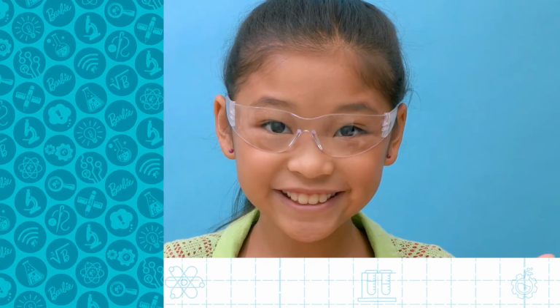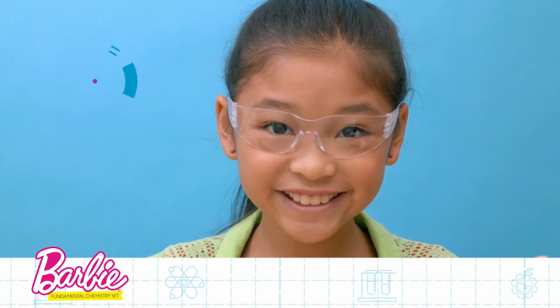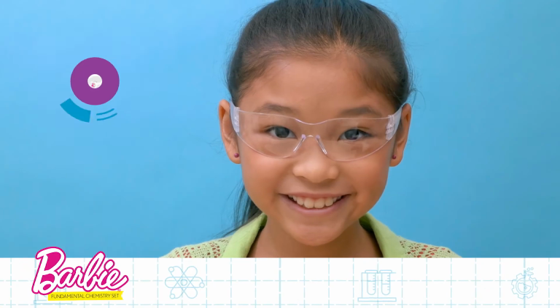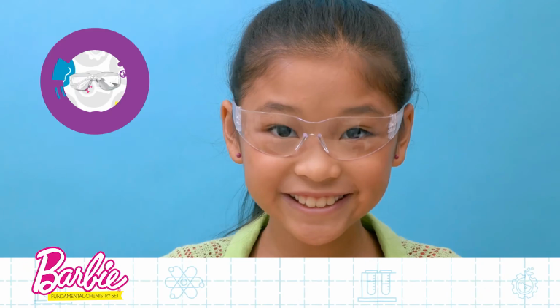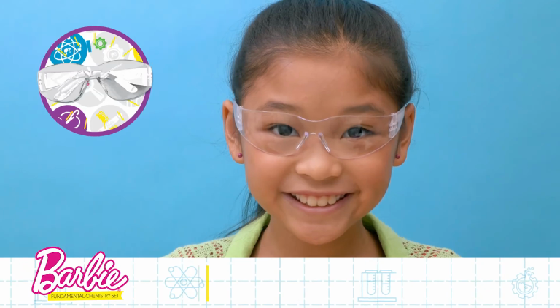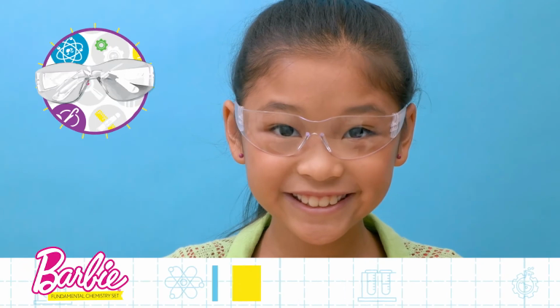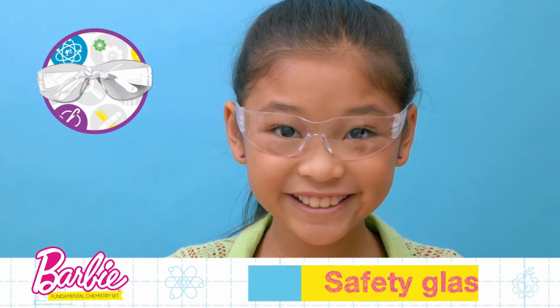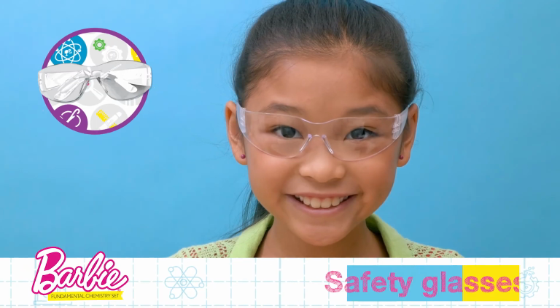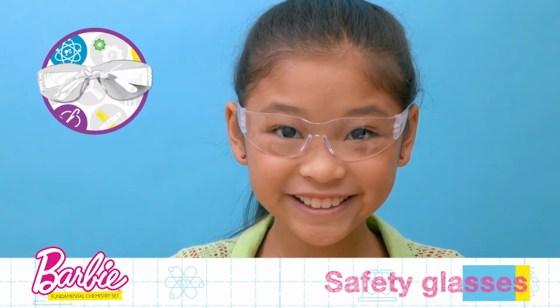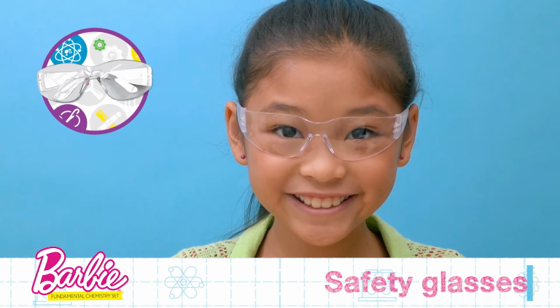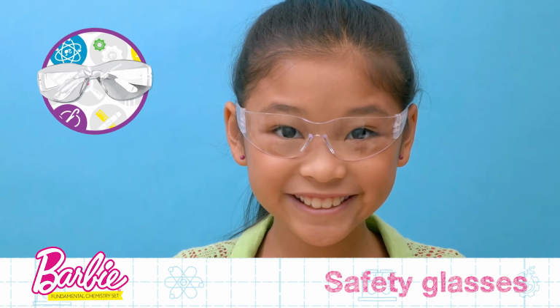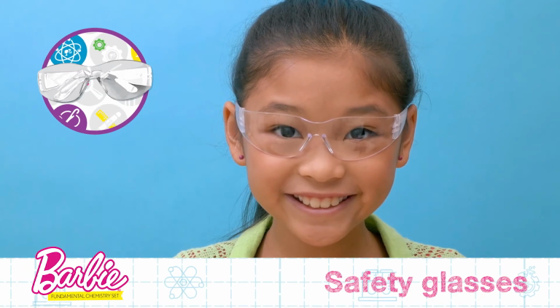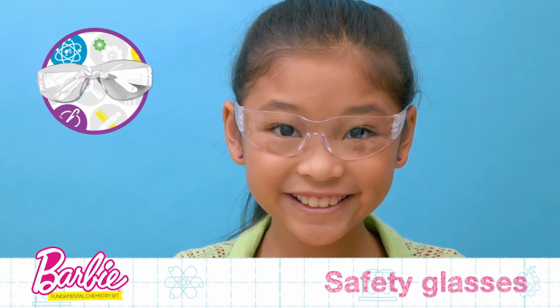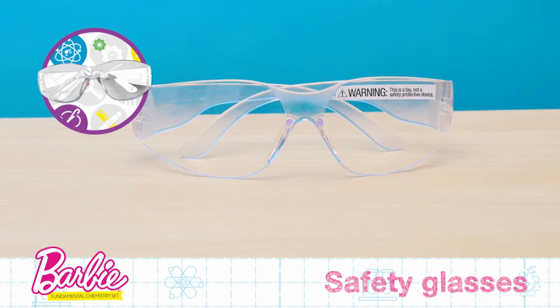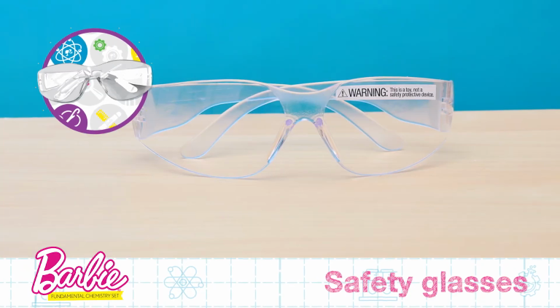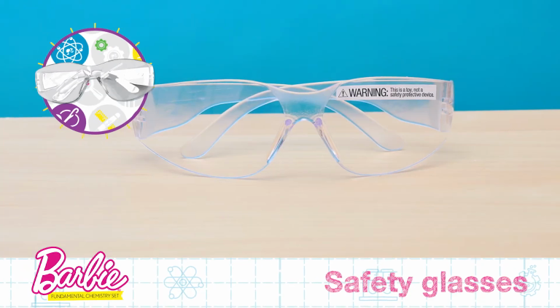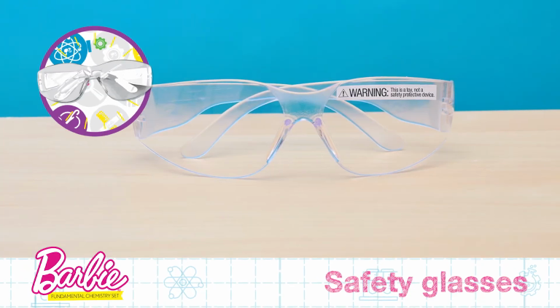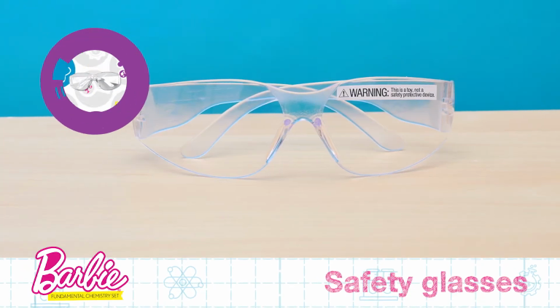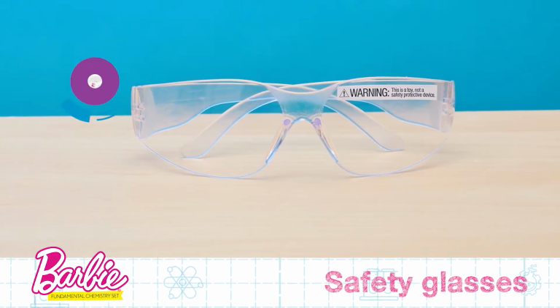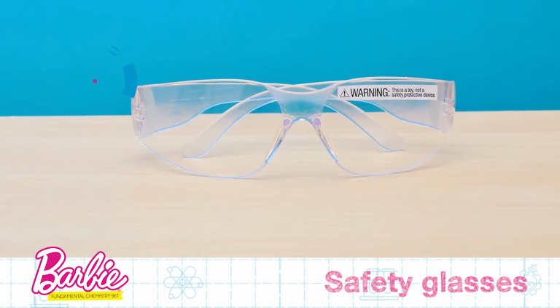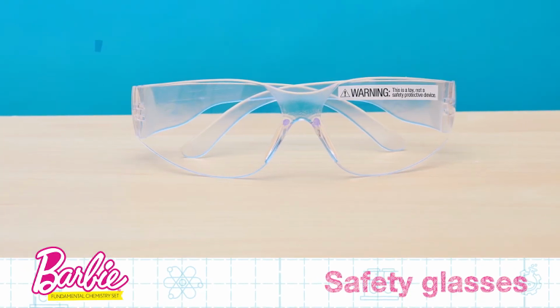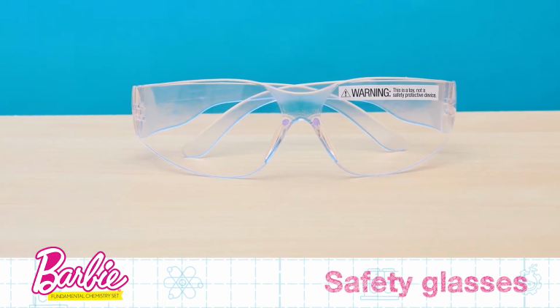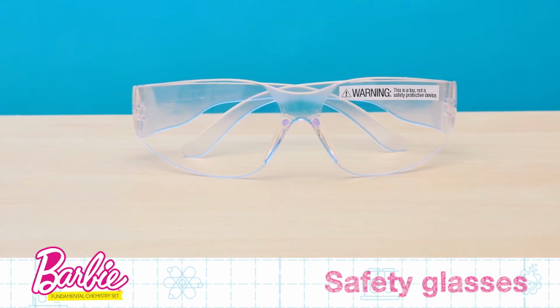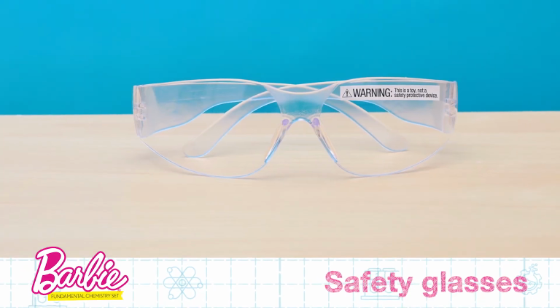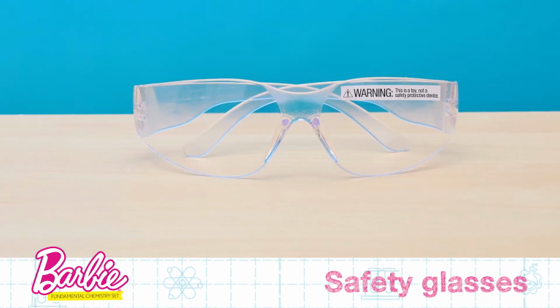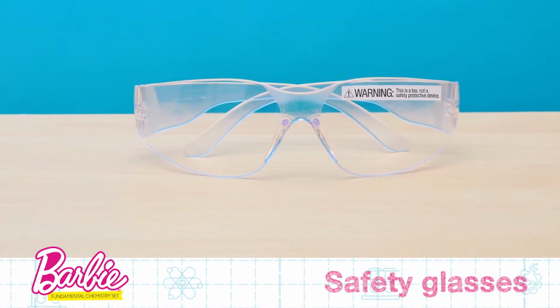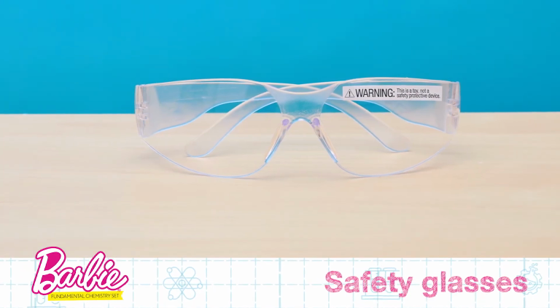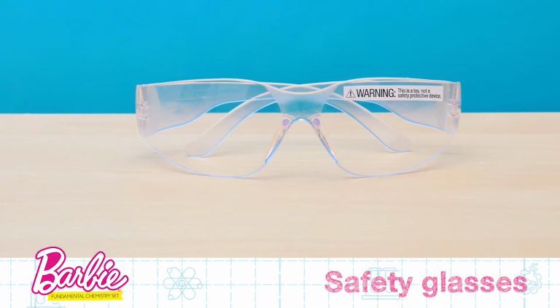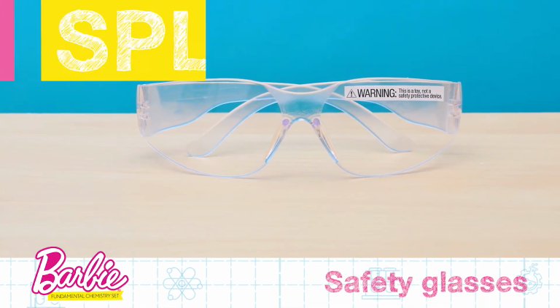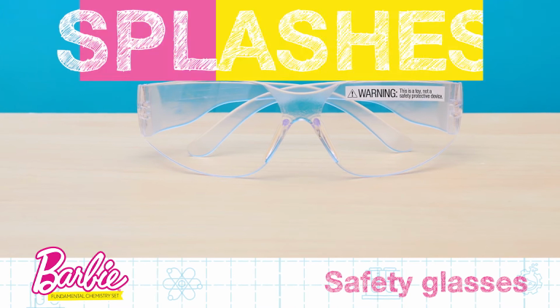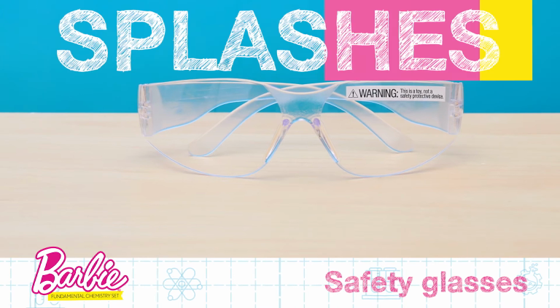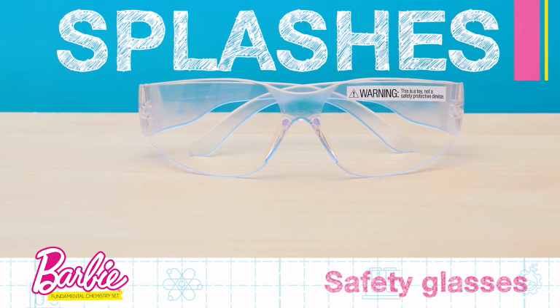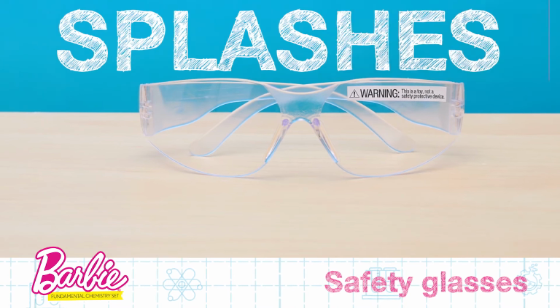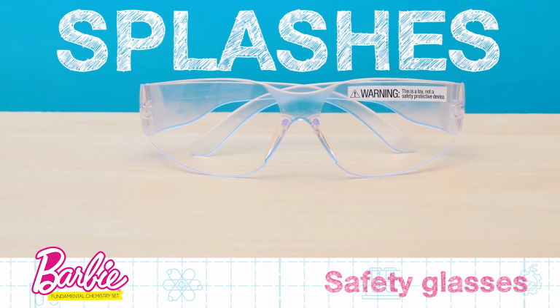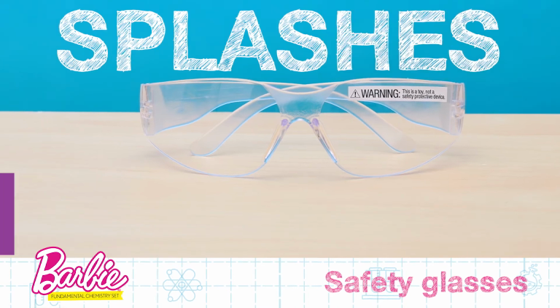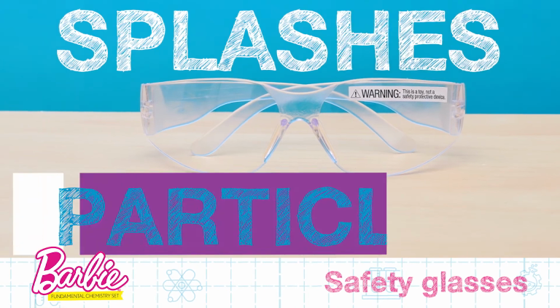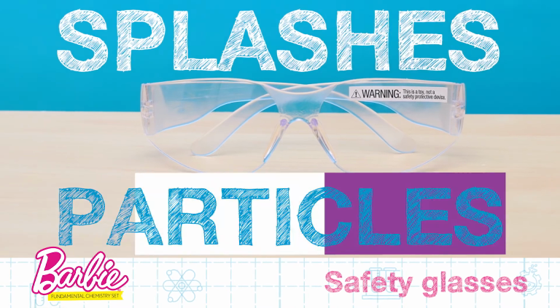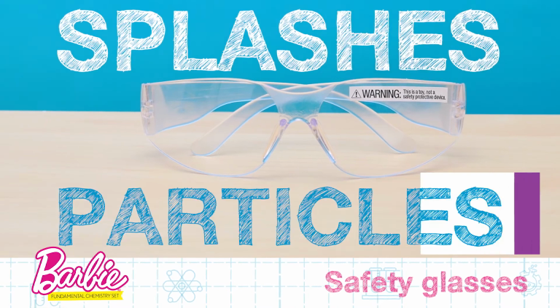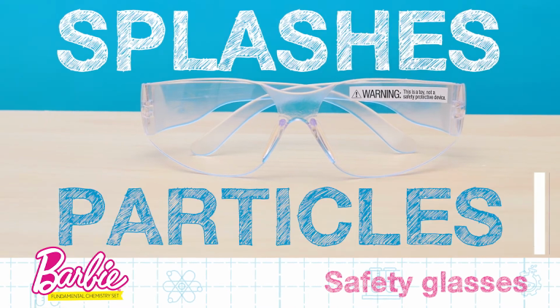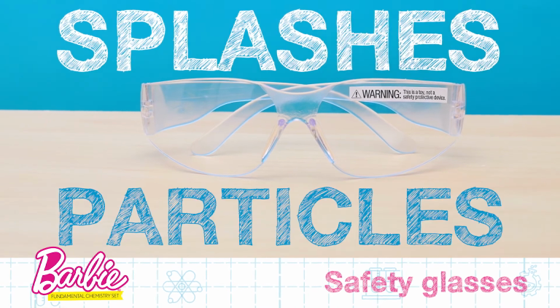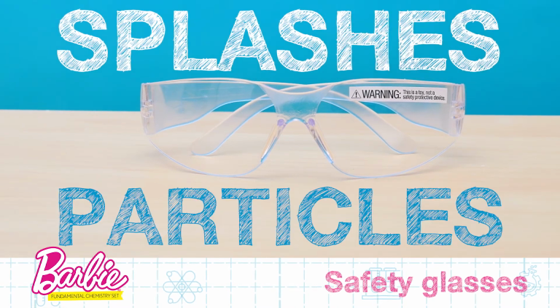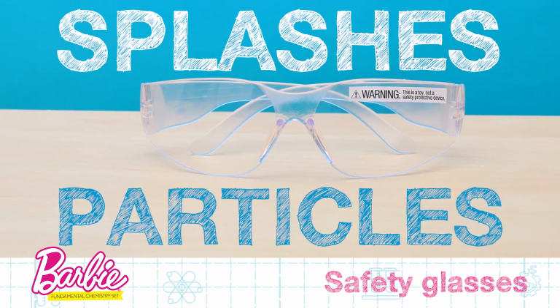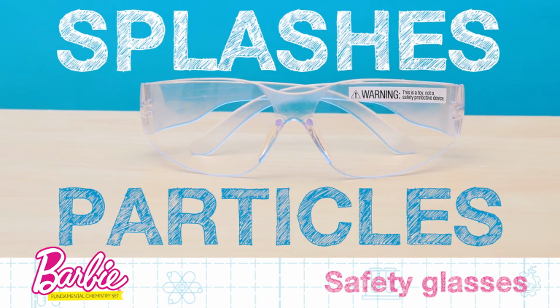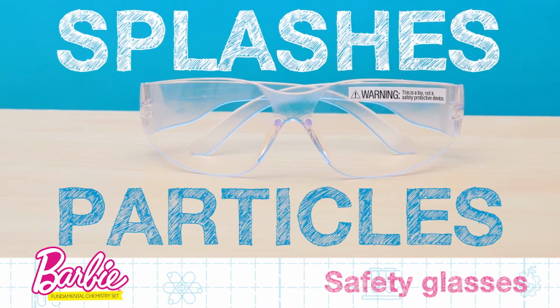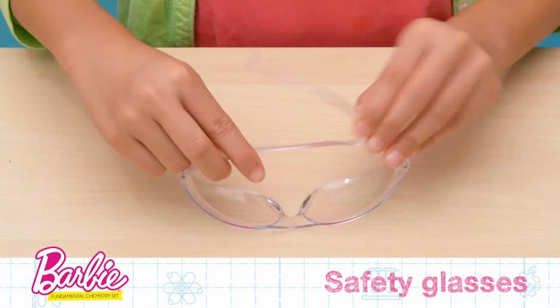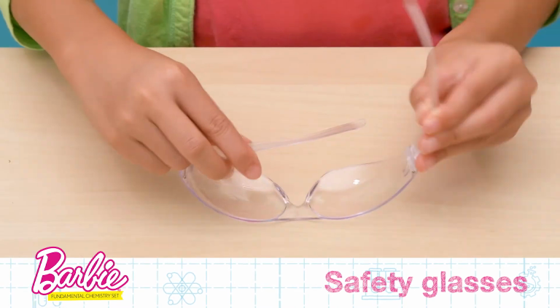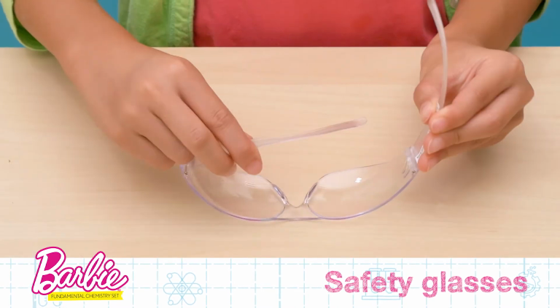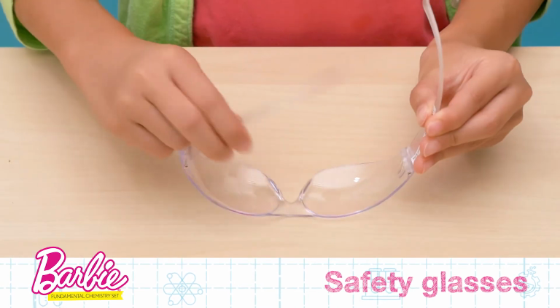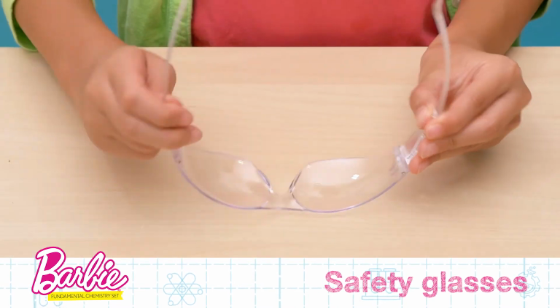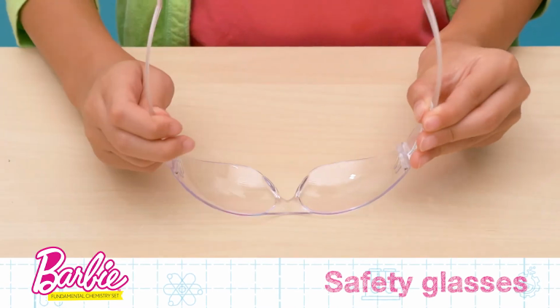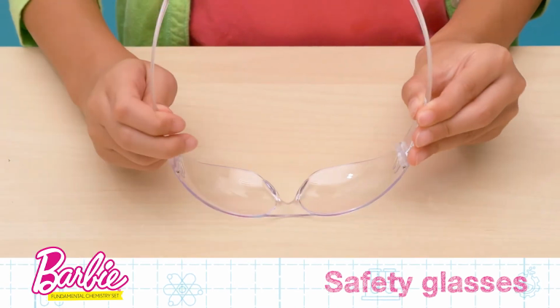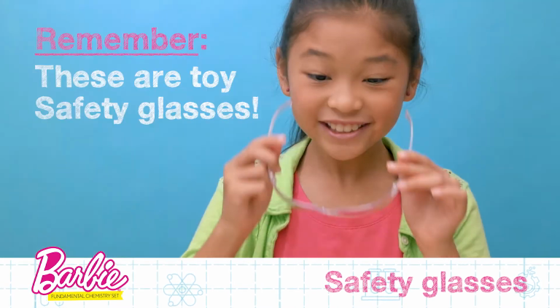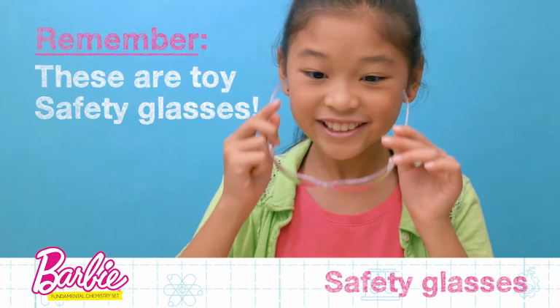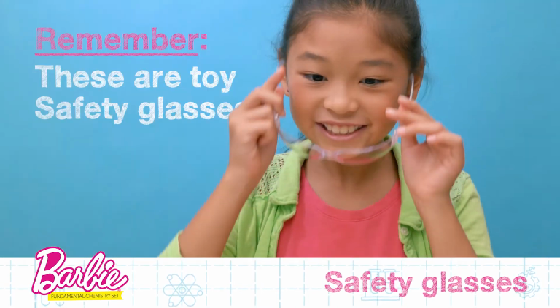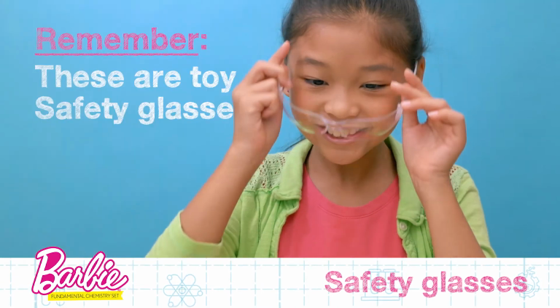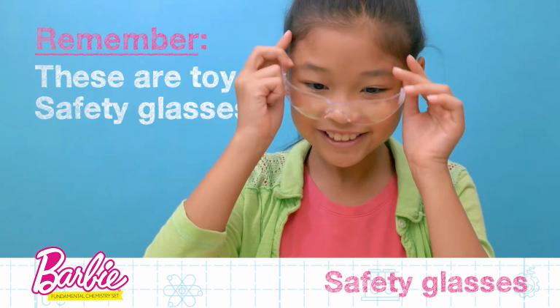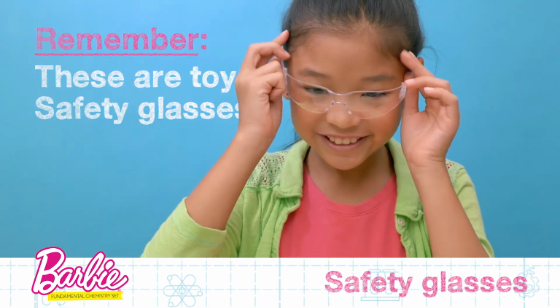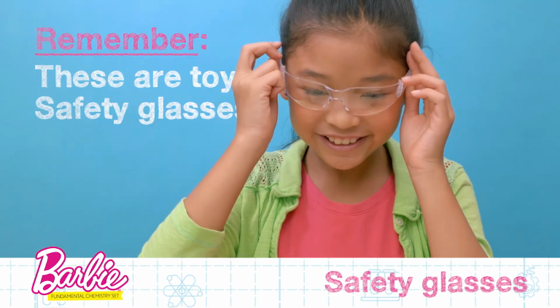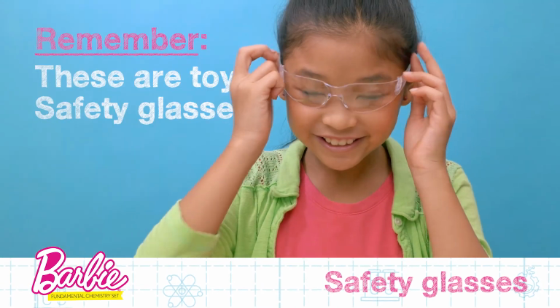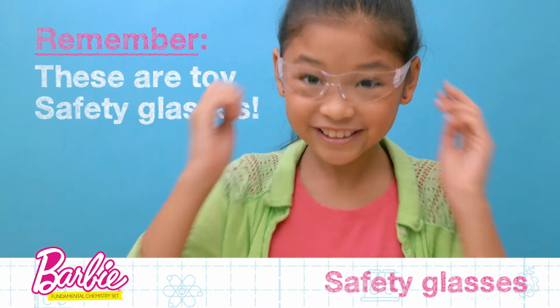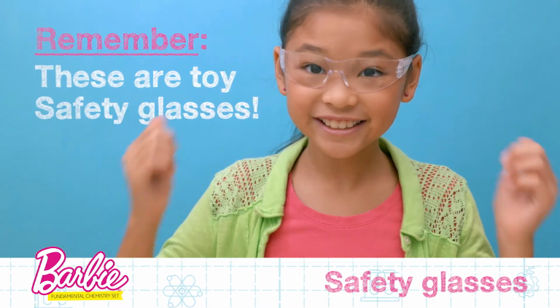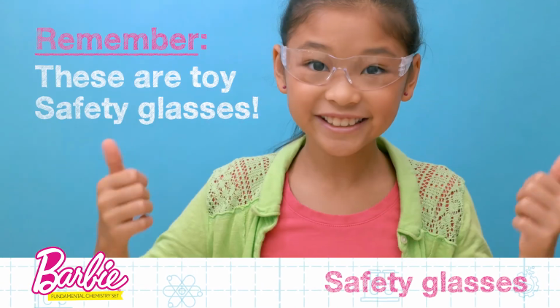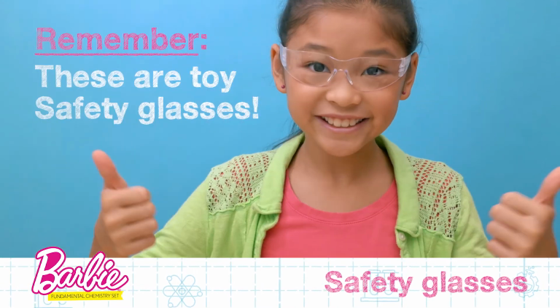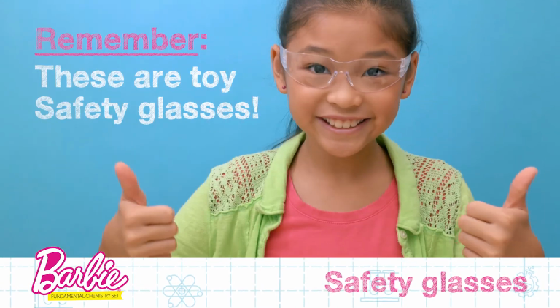Finally, we have the safety glasses. Safety glasses protect your eyes from splashes and particles in the air. Remember, these are toy safety glasses.